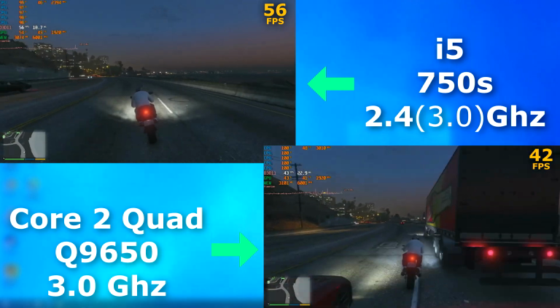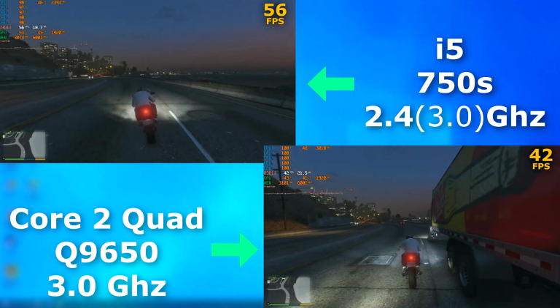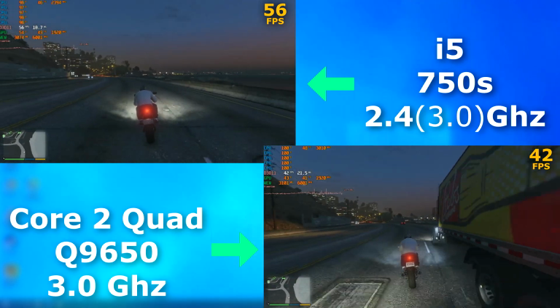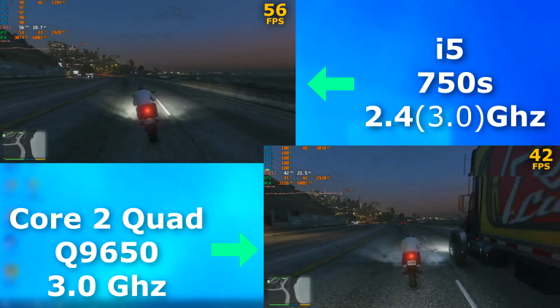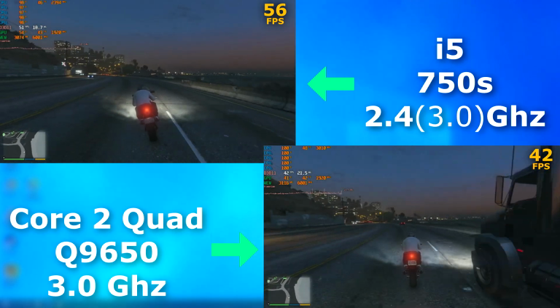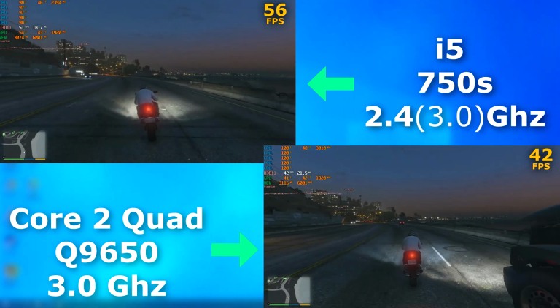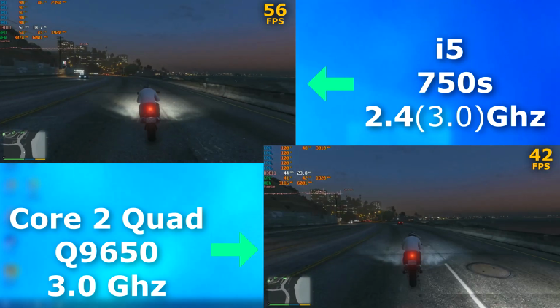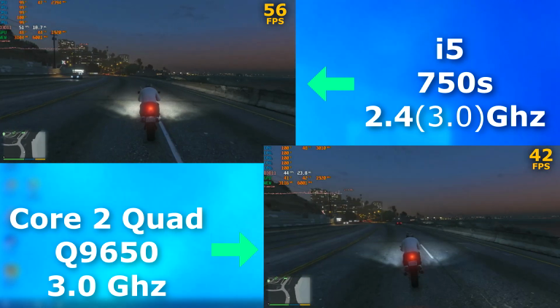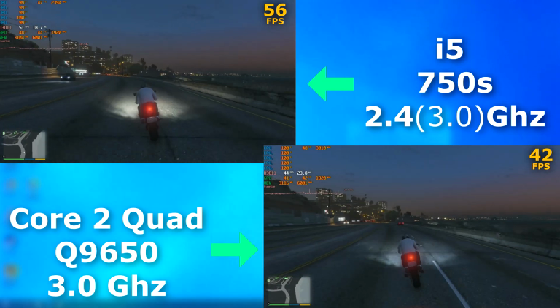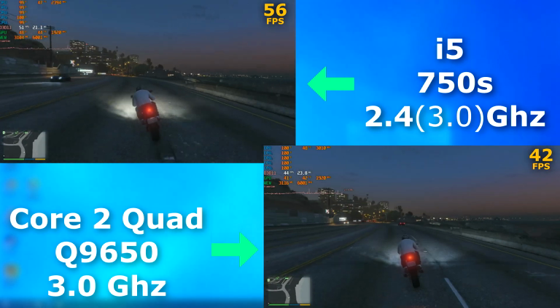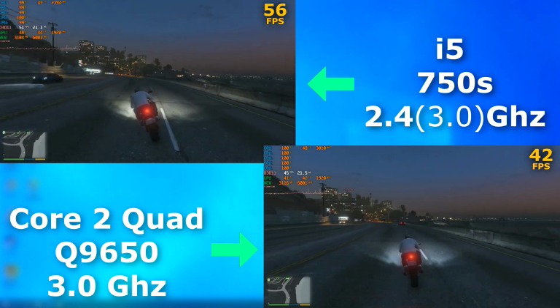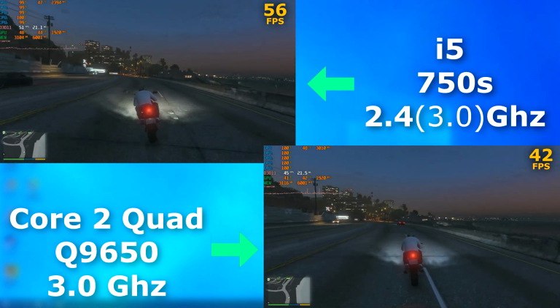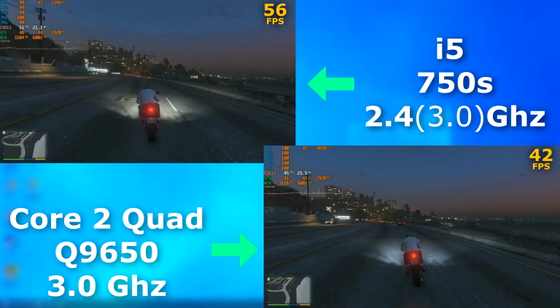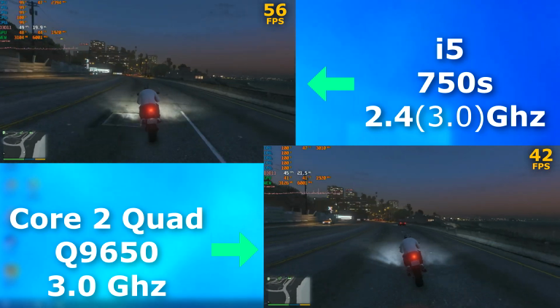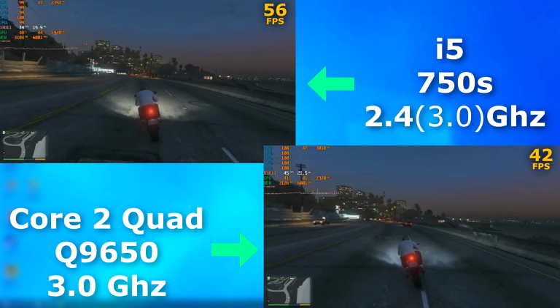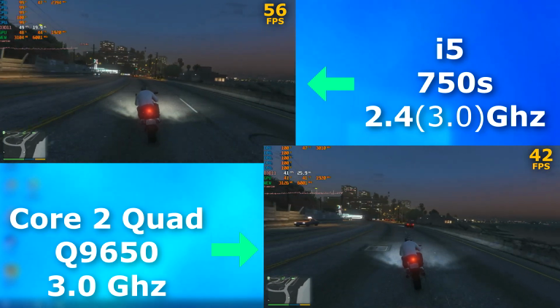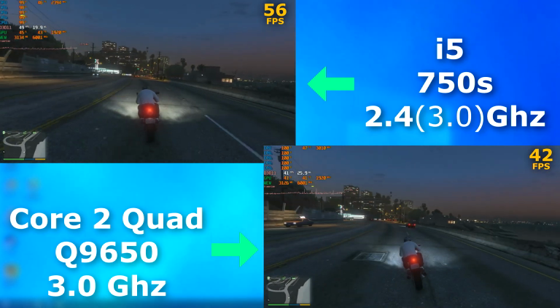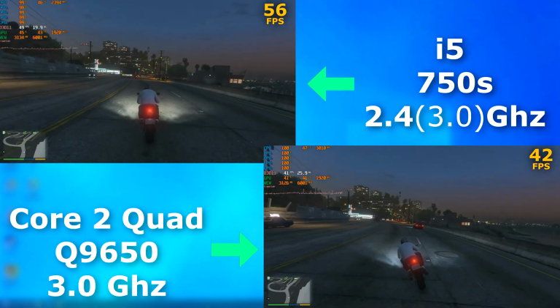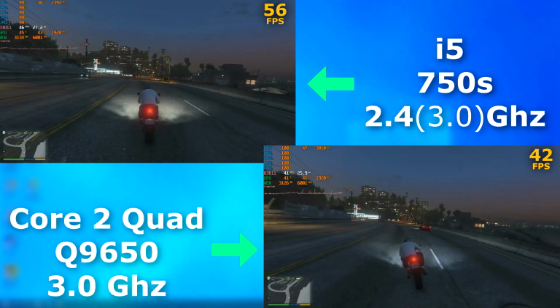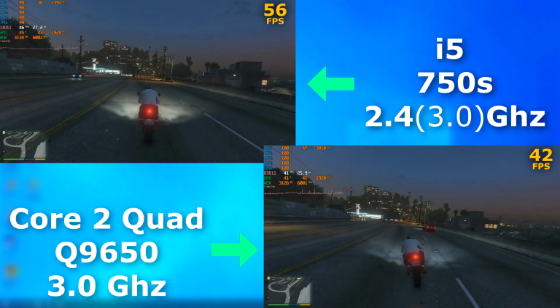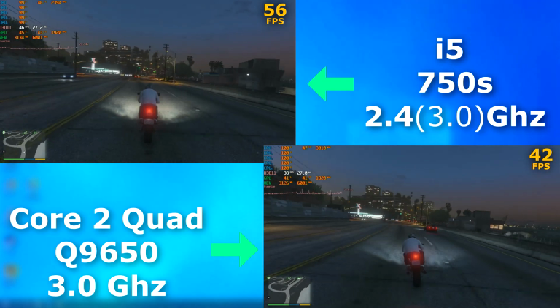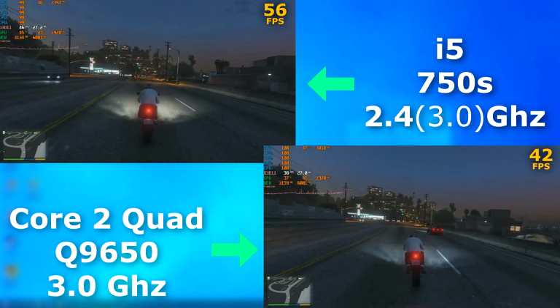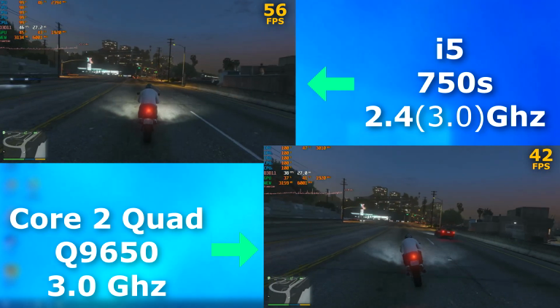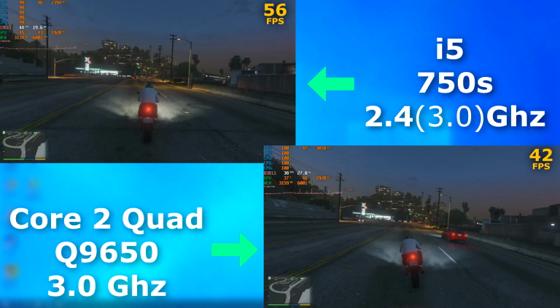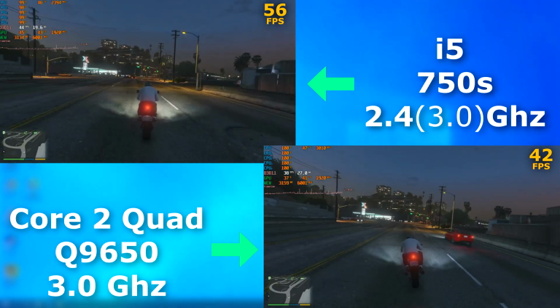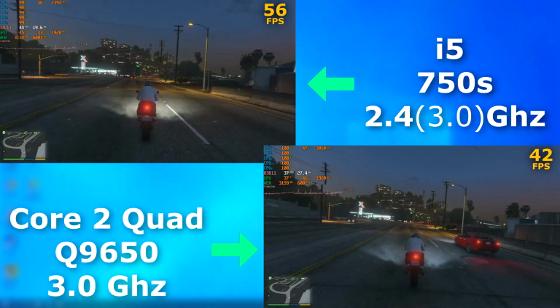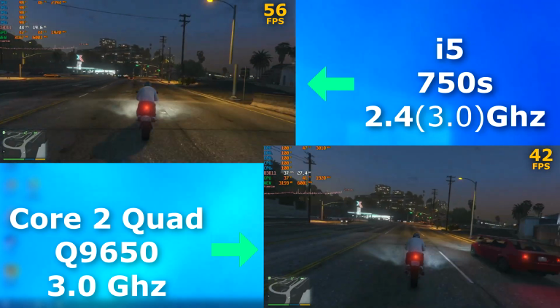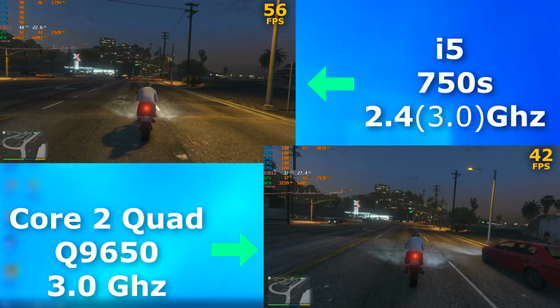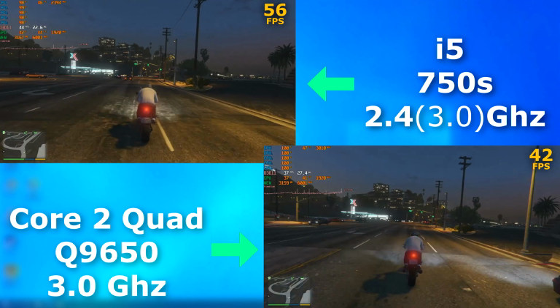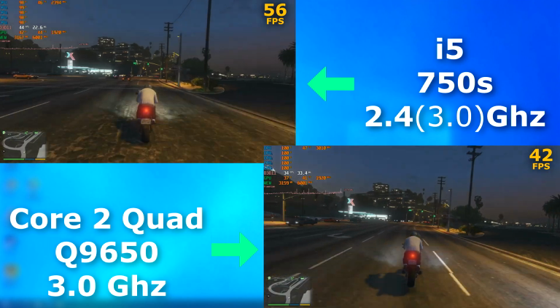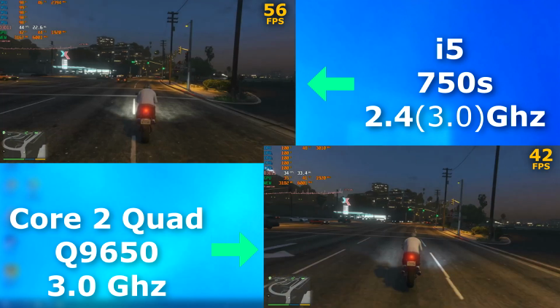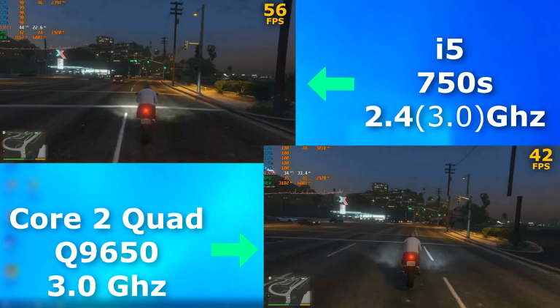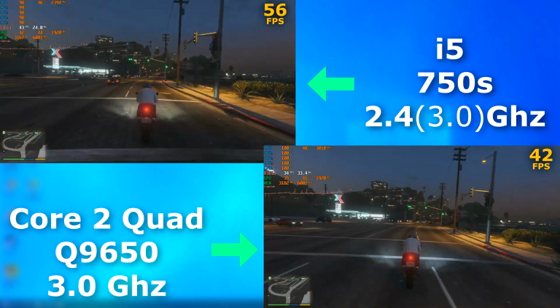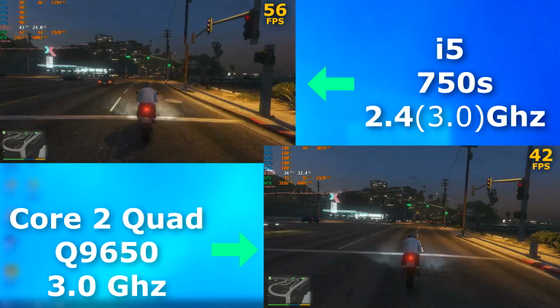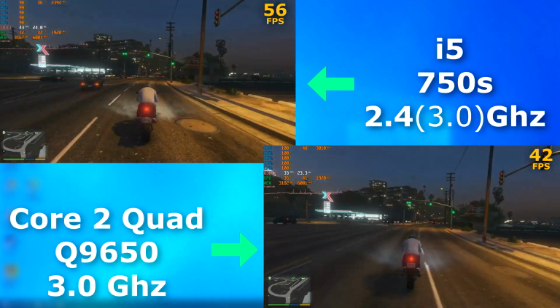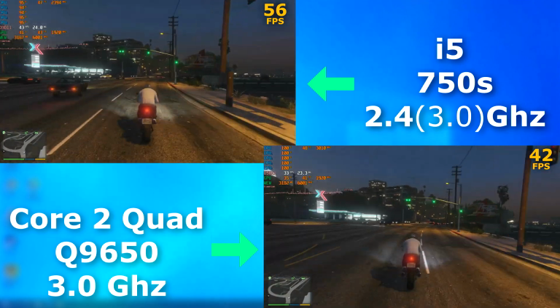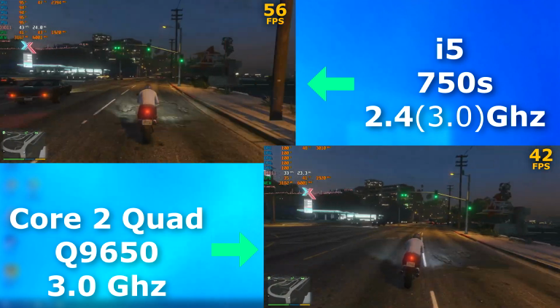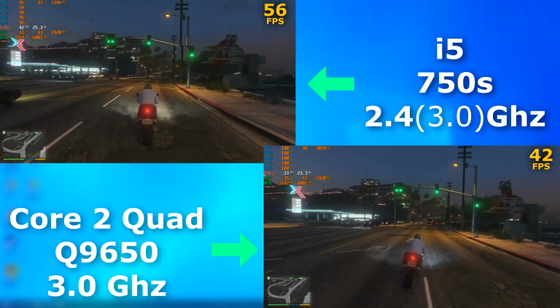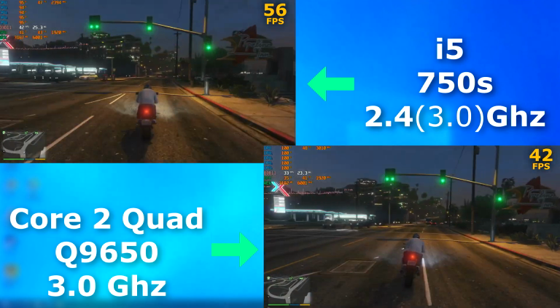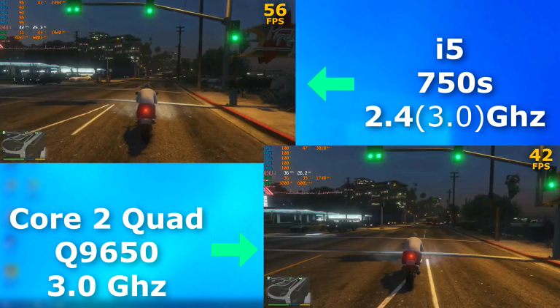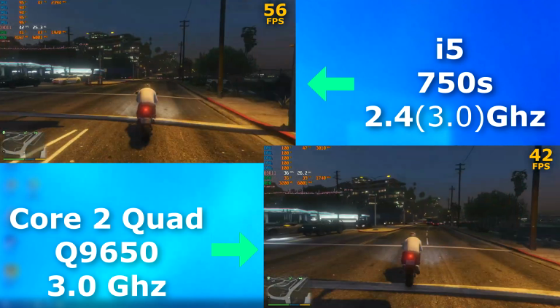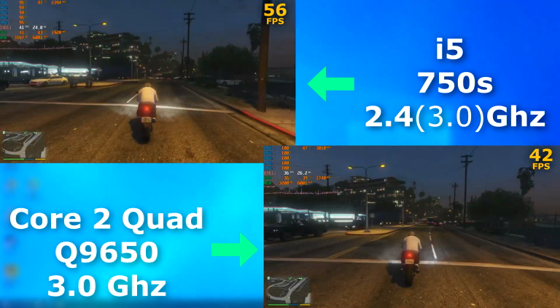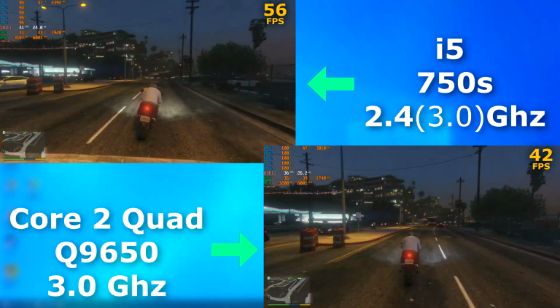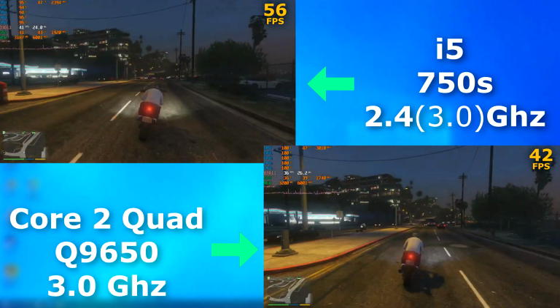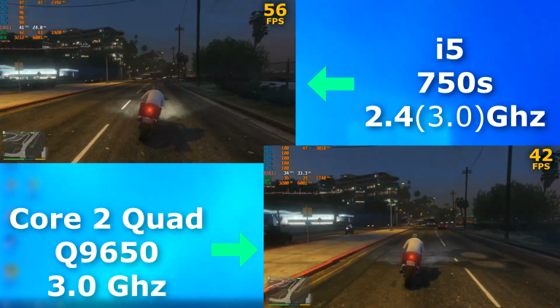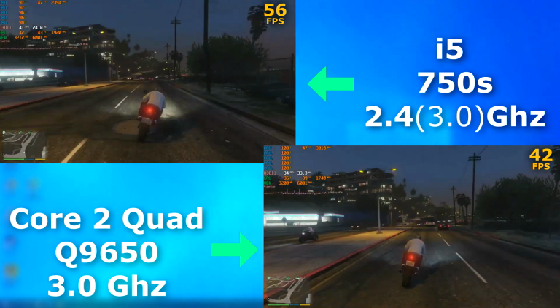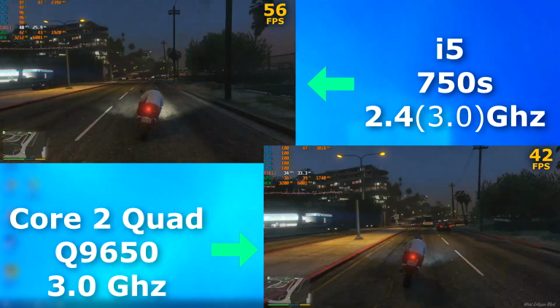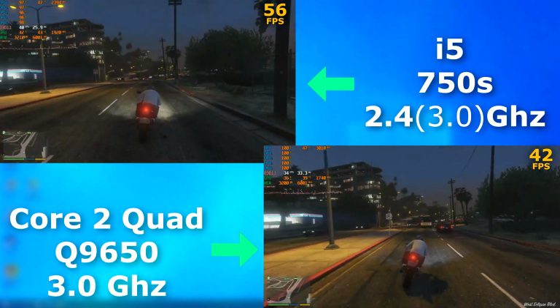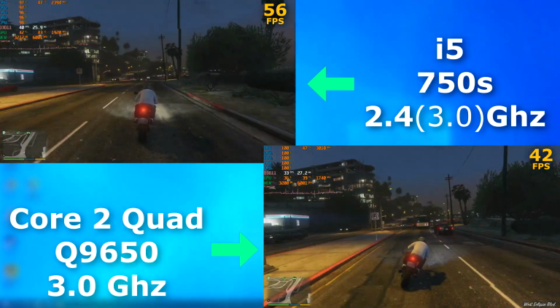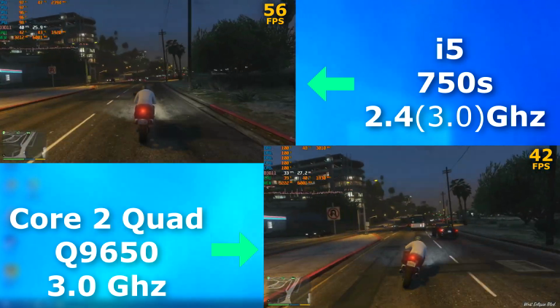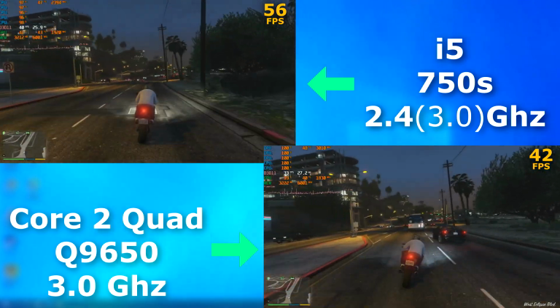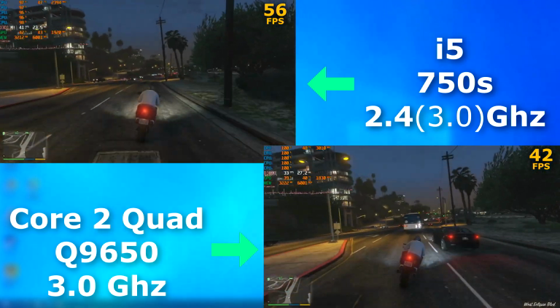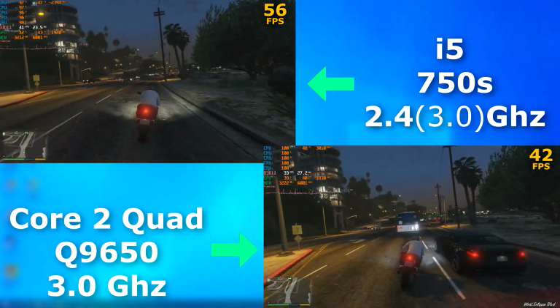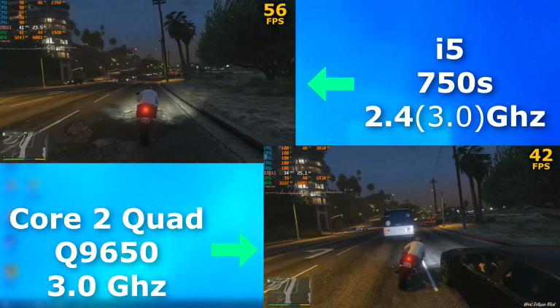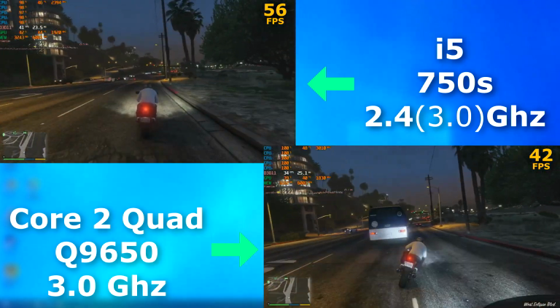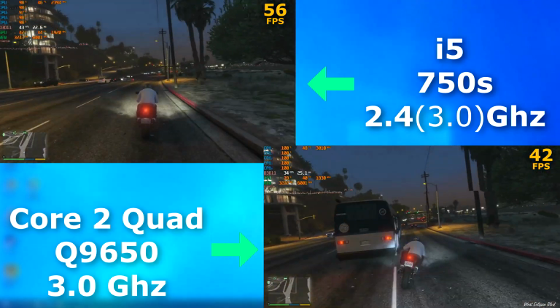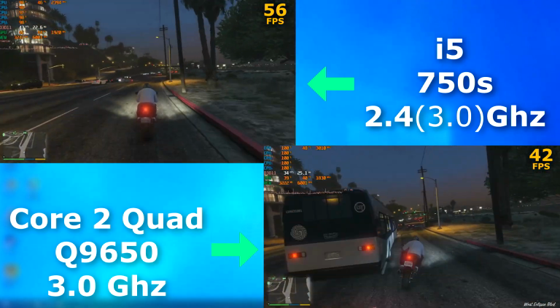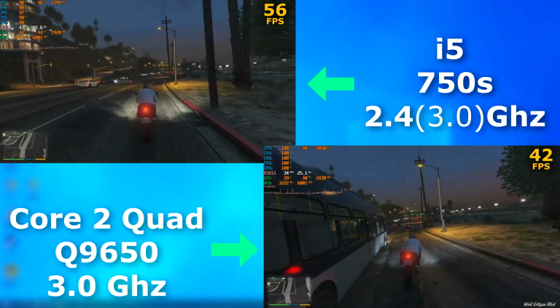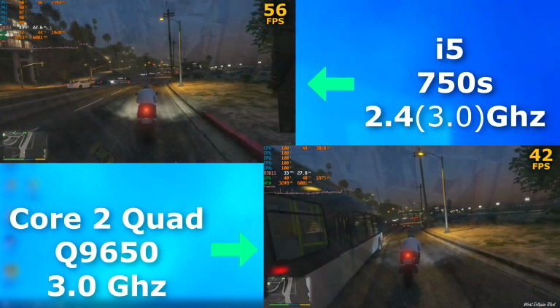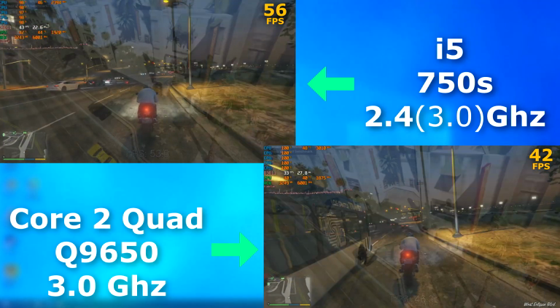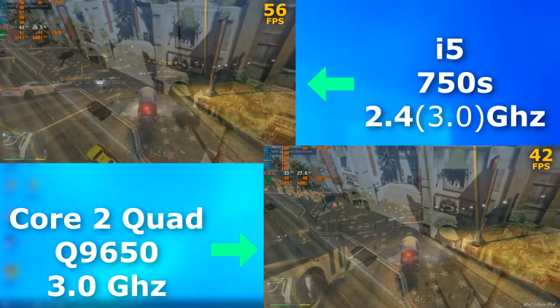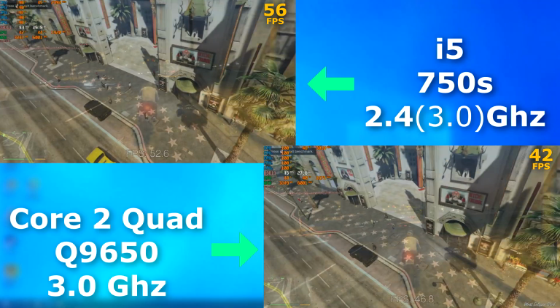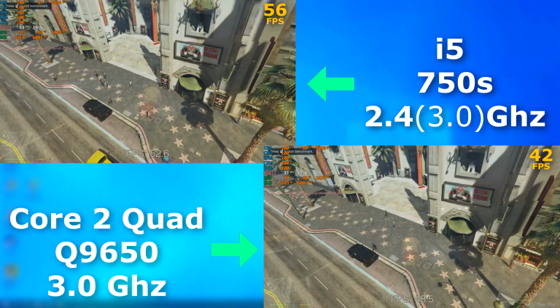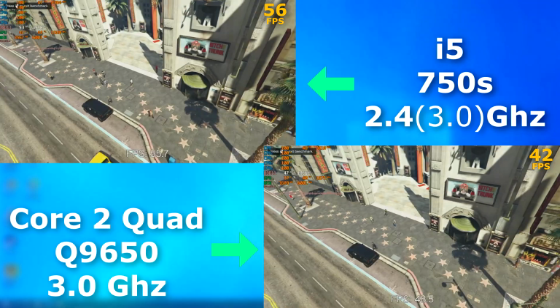The Quad comes alive when you overclock it. We'll take a look at that next, but first I'll let the last part of the benchmark run if you want to see it.